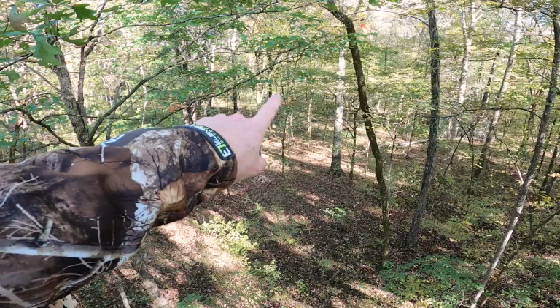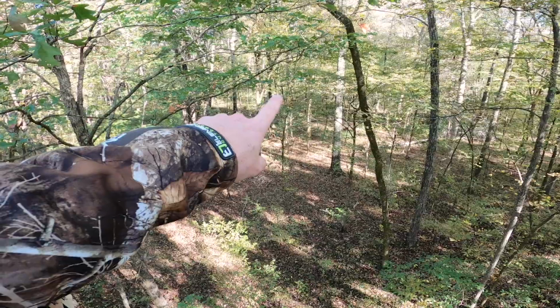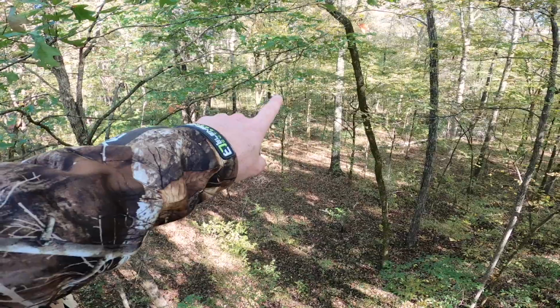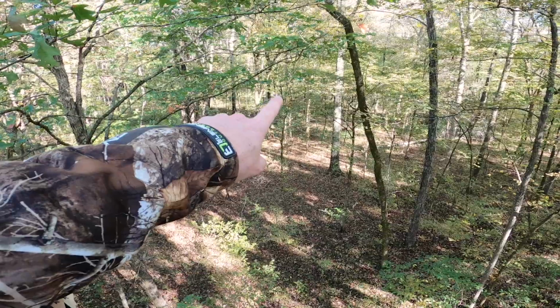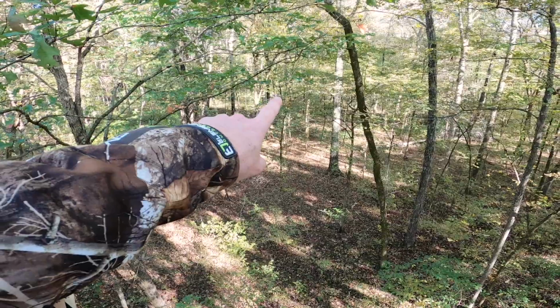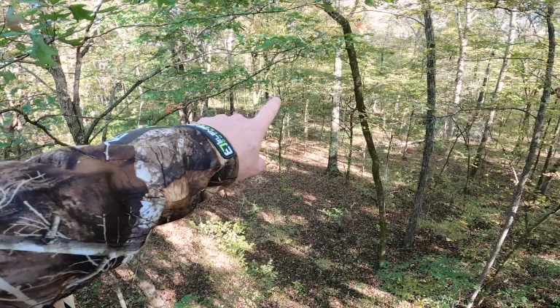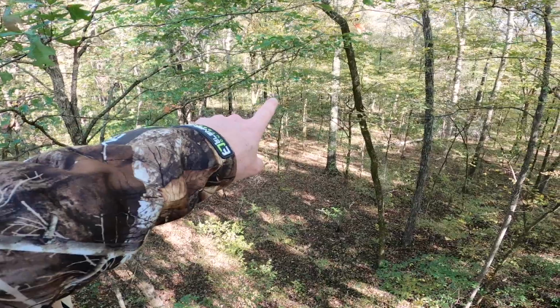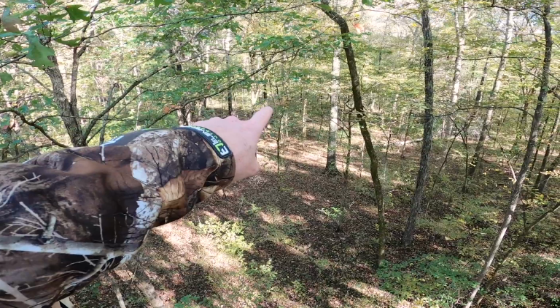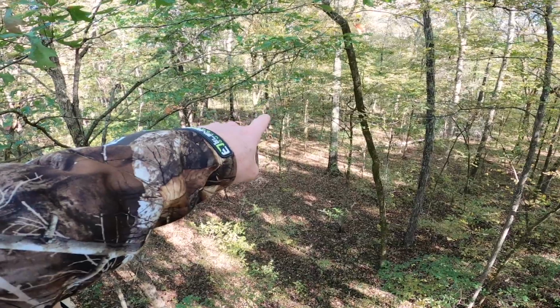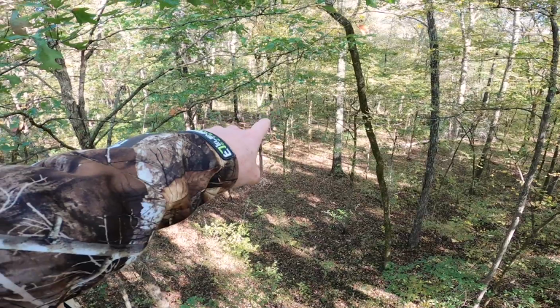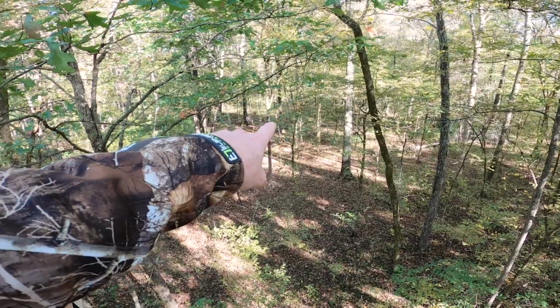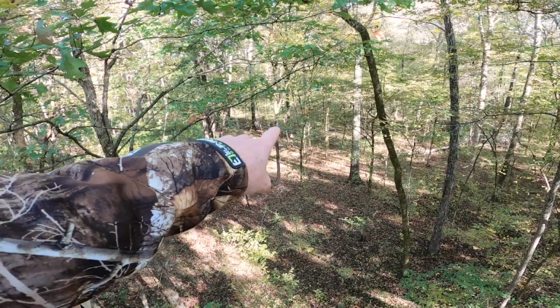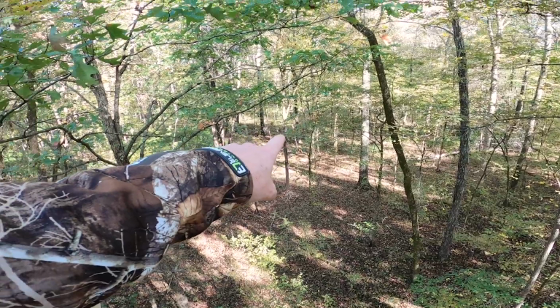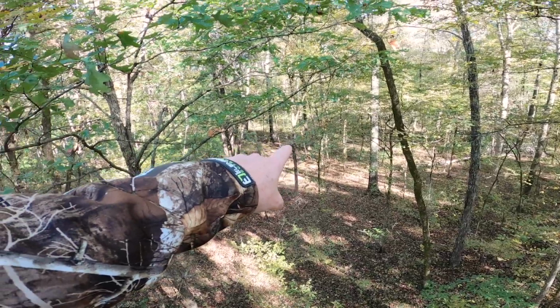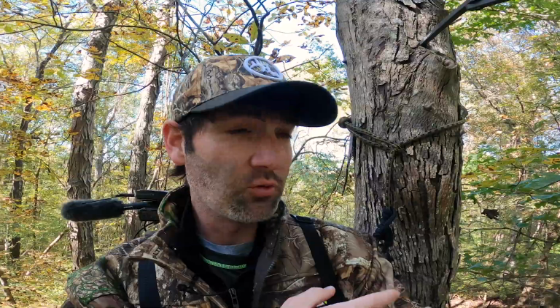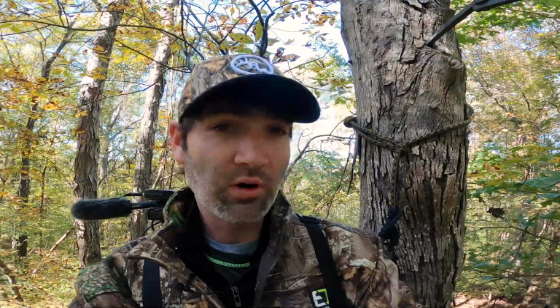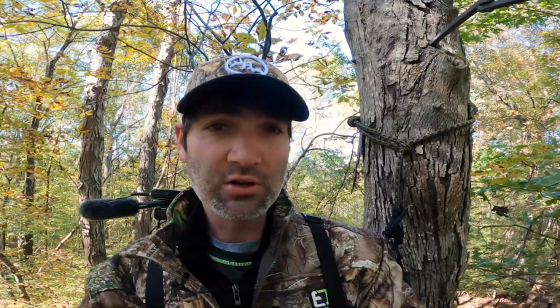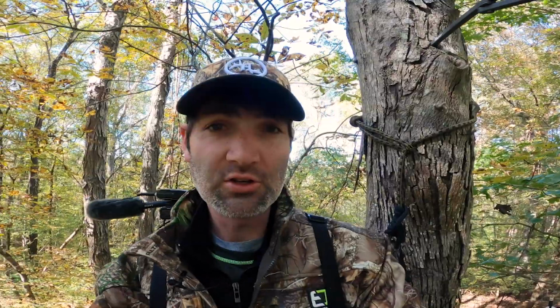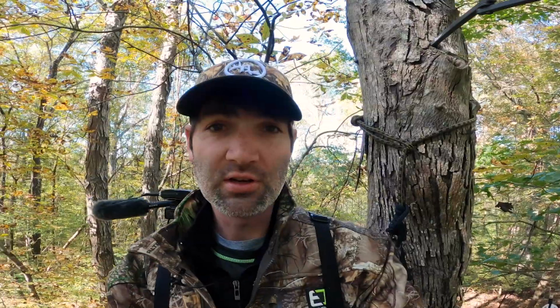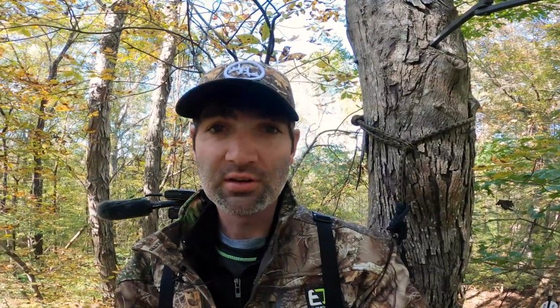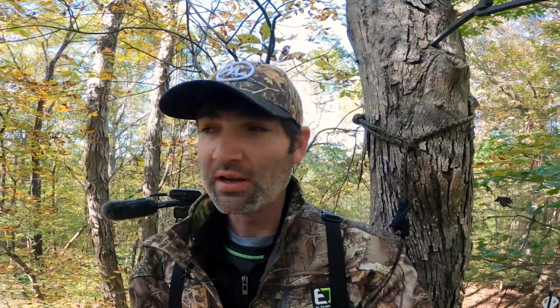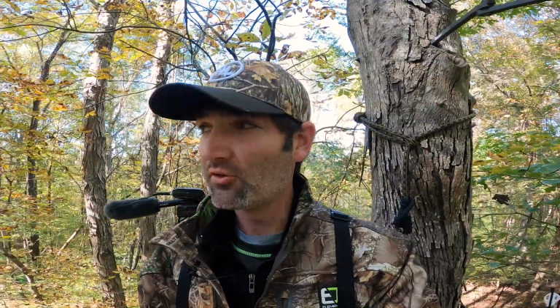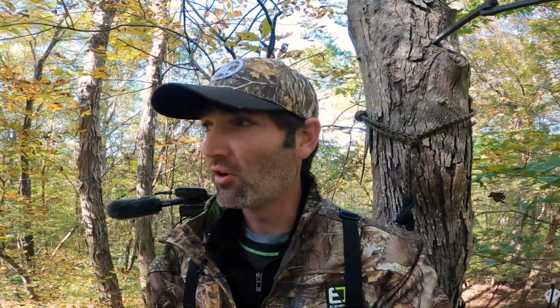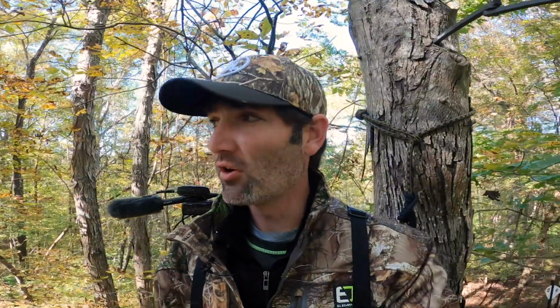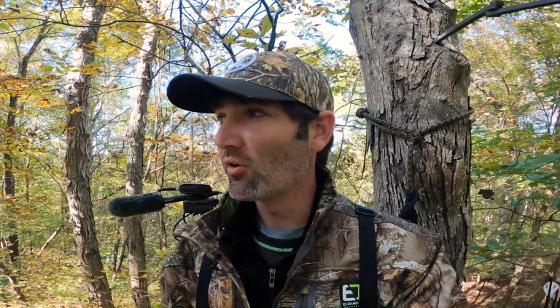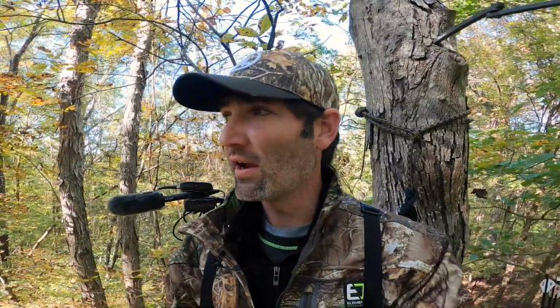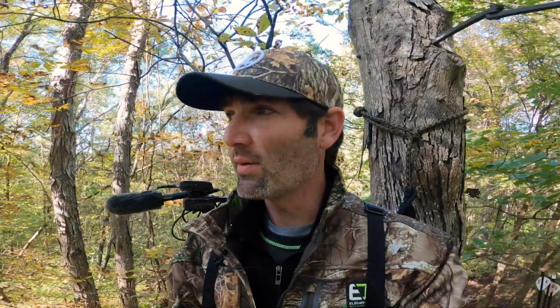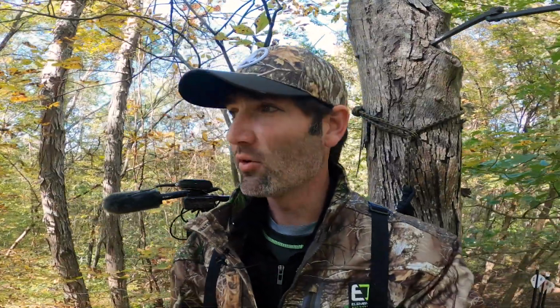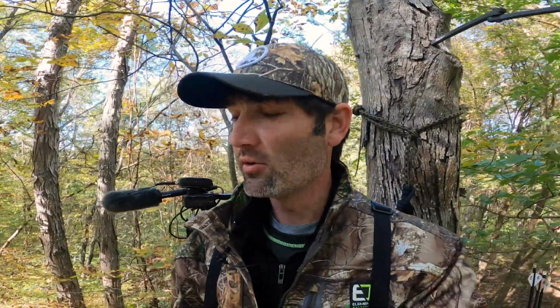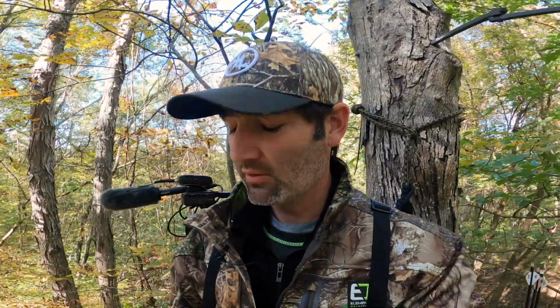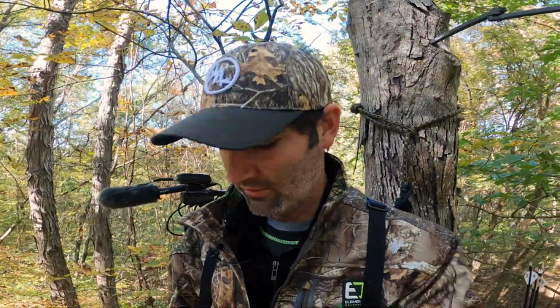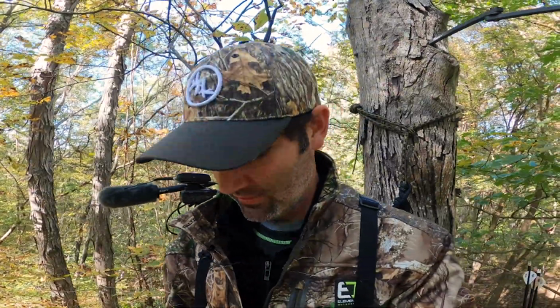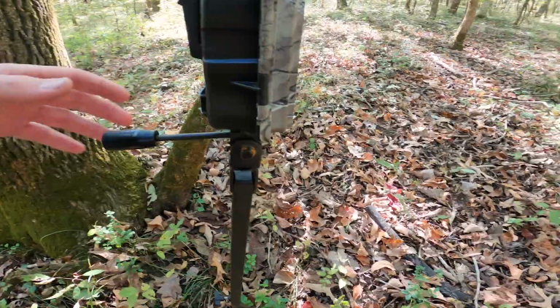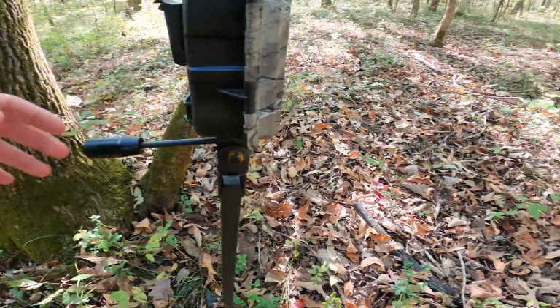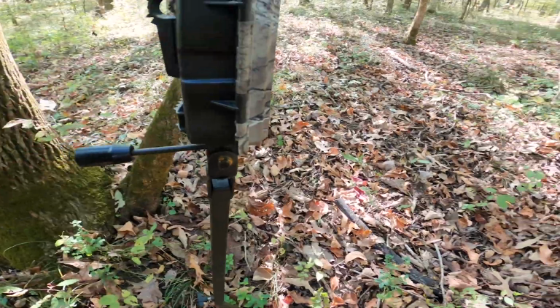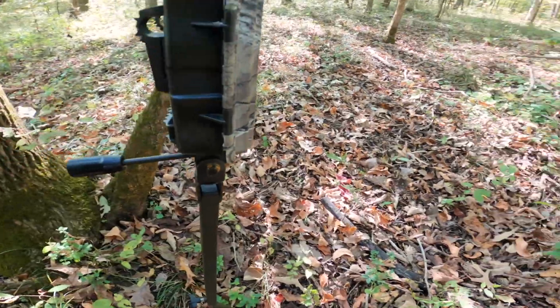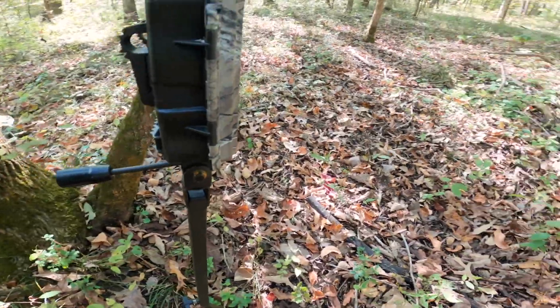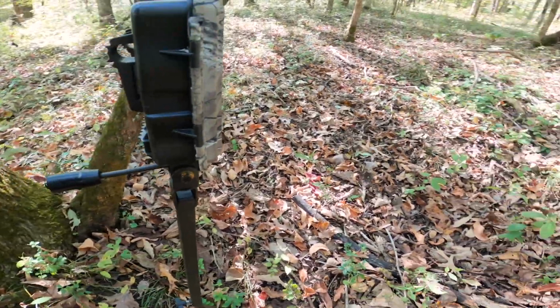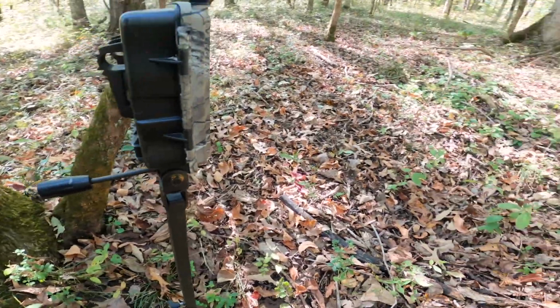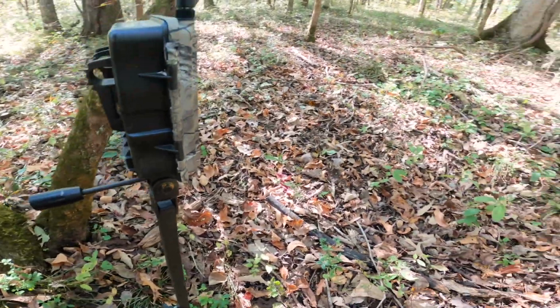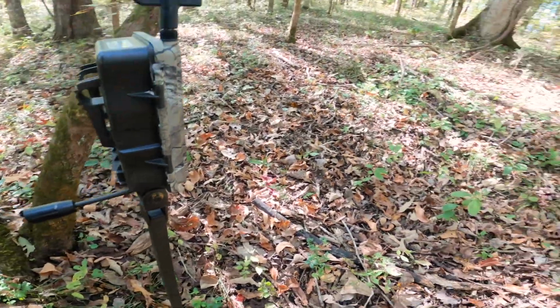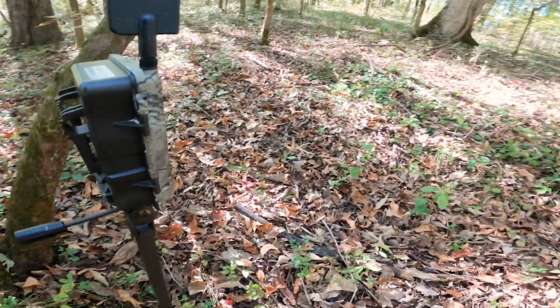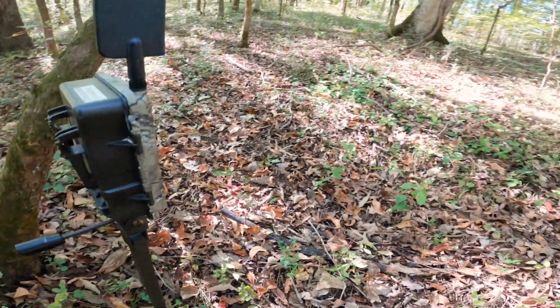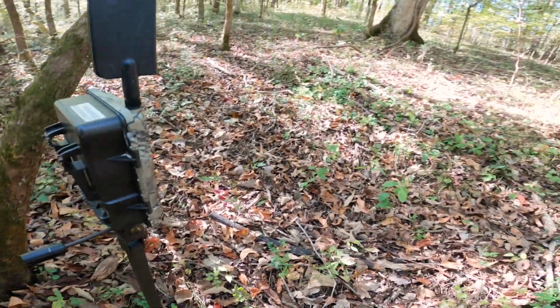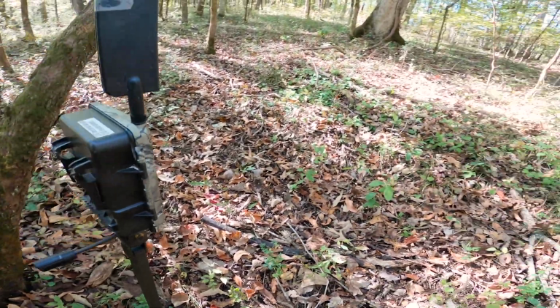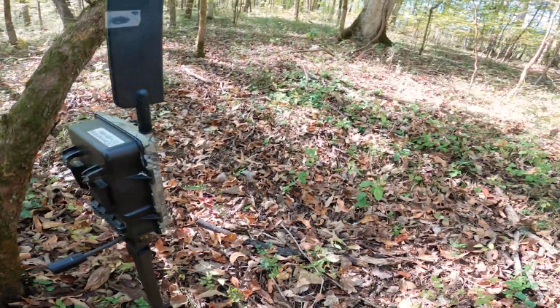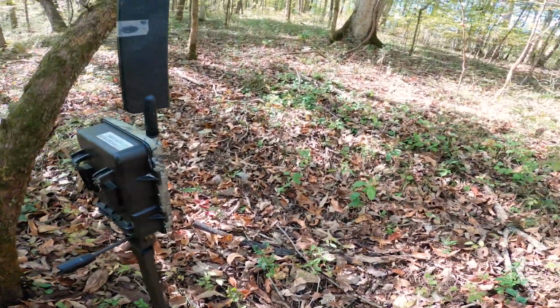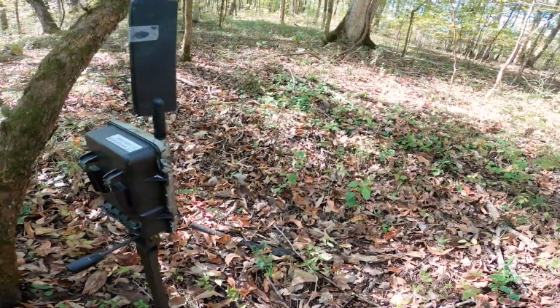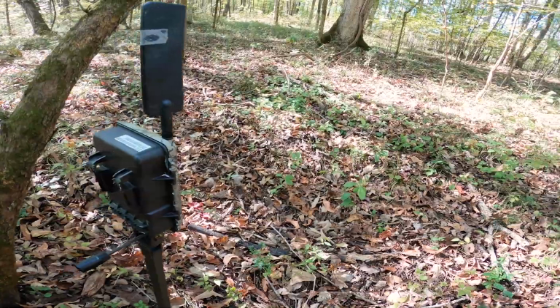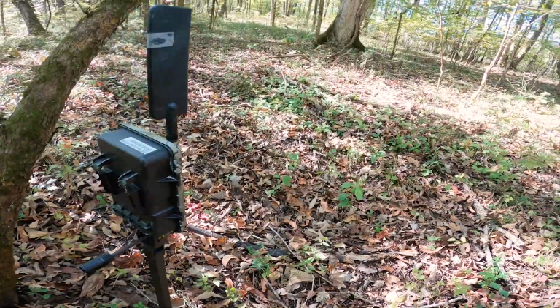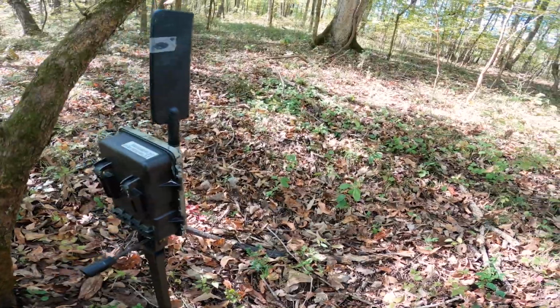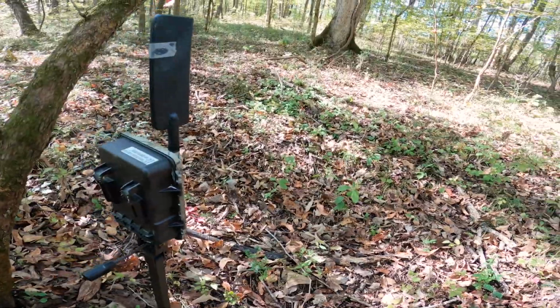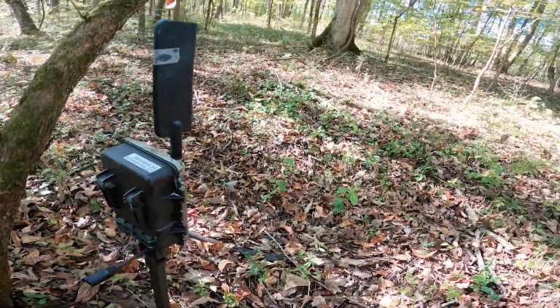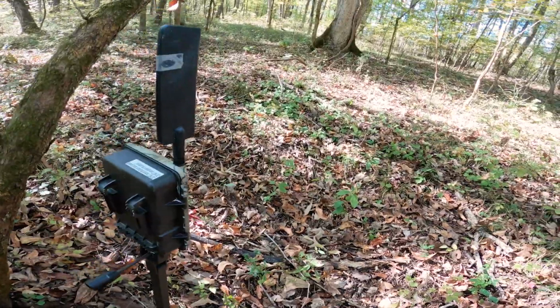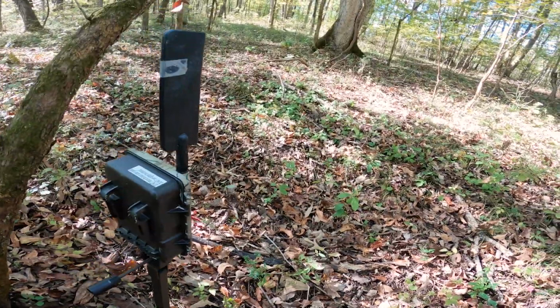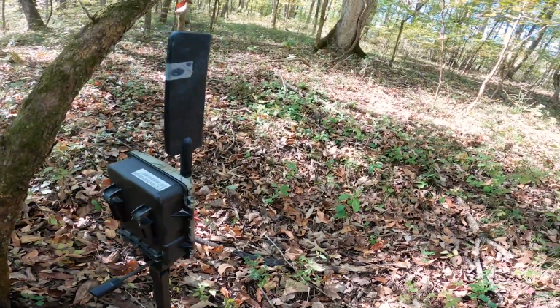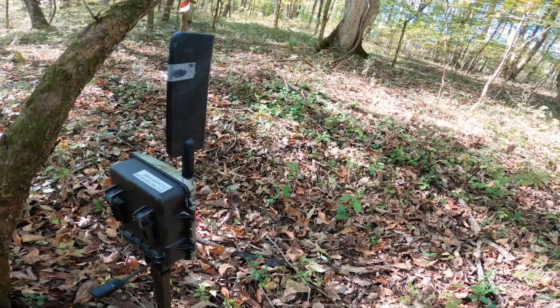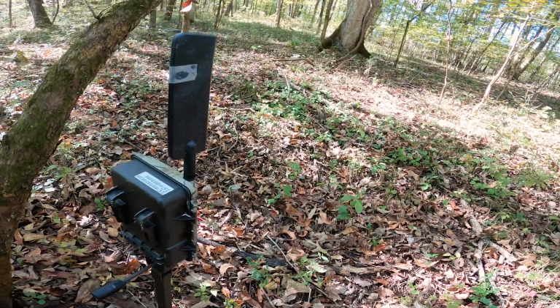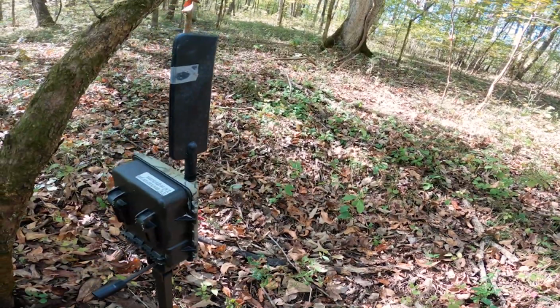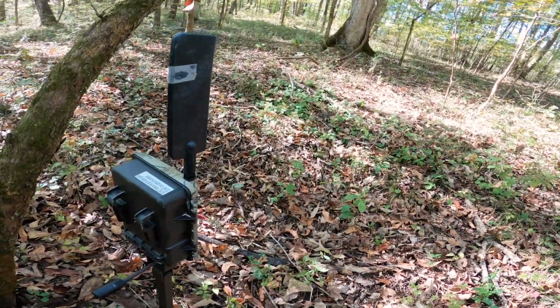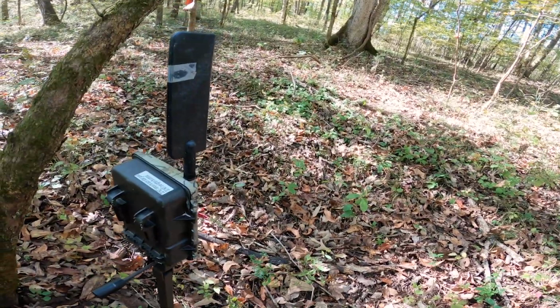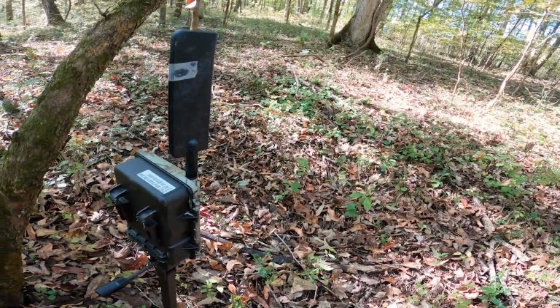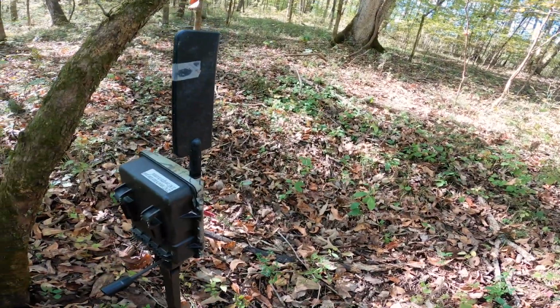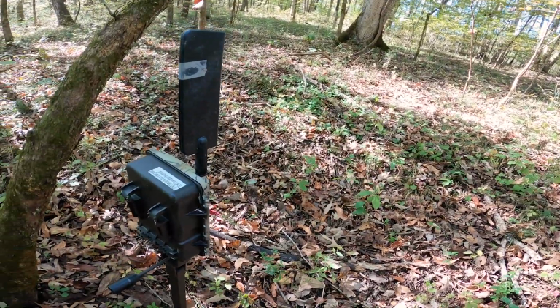Right down there about 80 yards is where I just hung that trail camera. I'm about to send a text to Daryl and let him know.